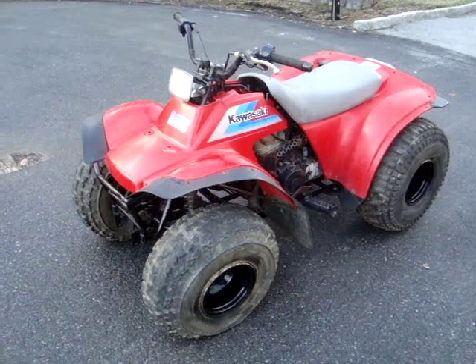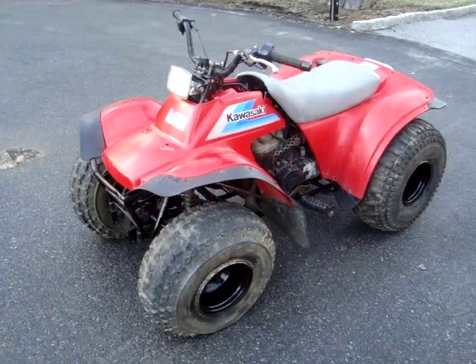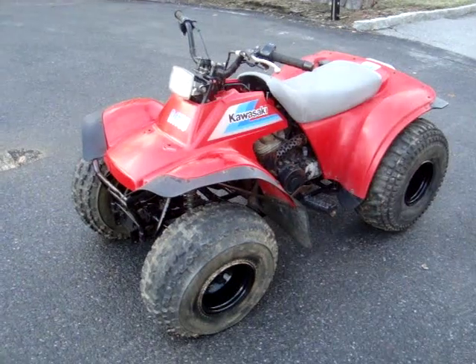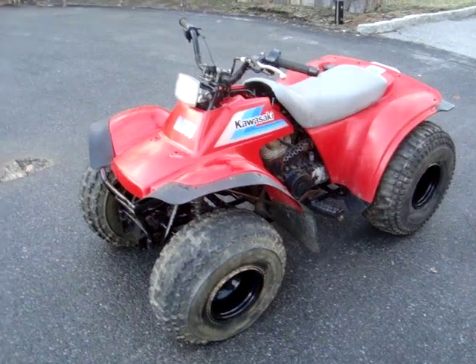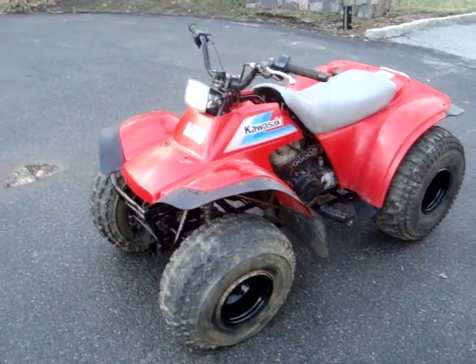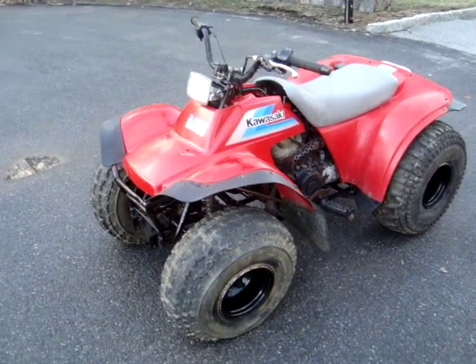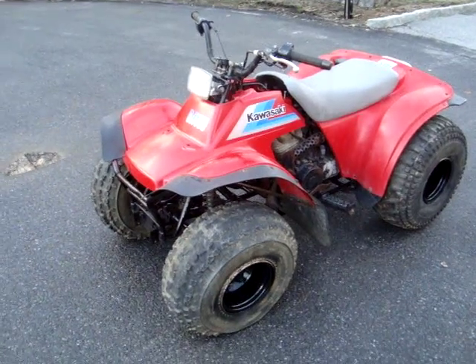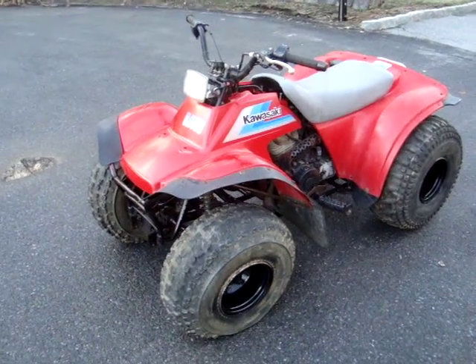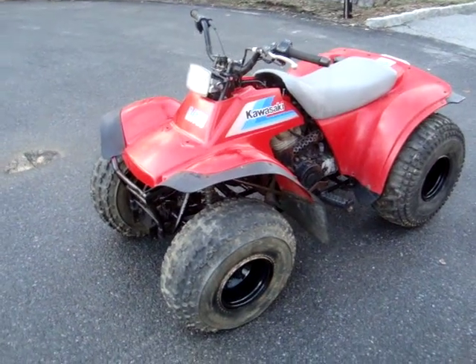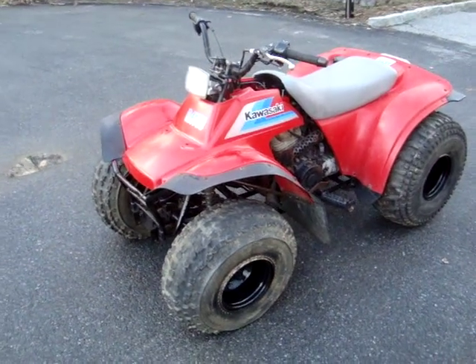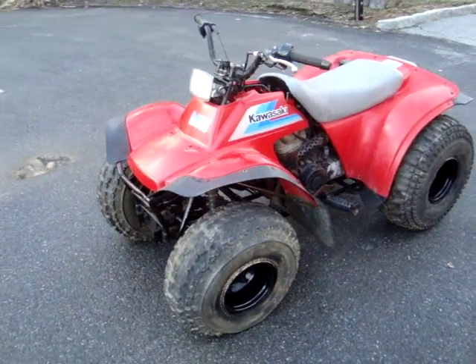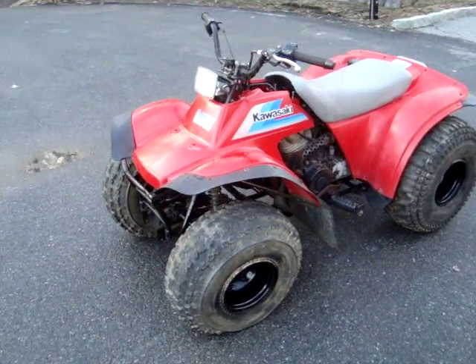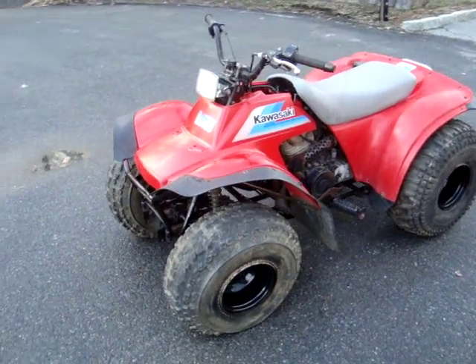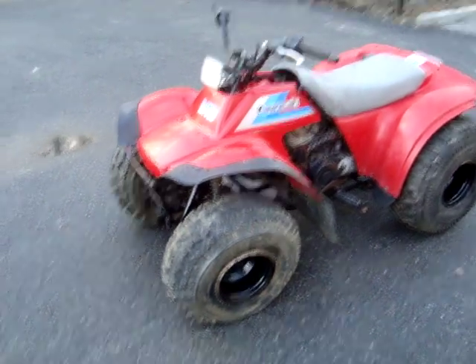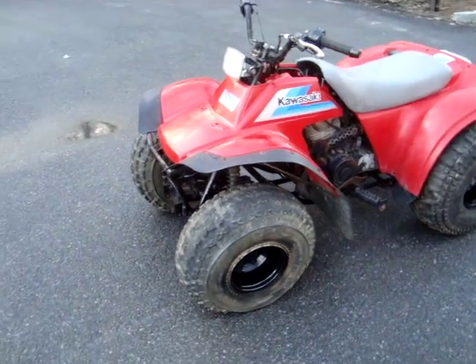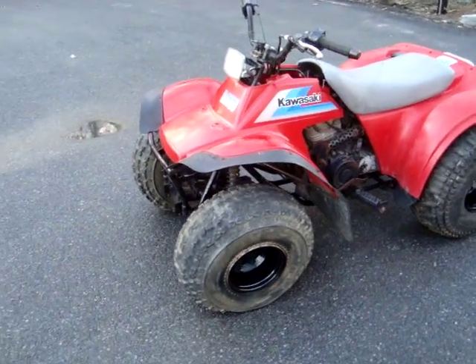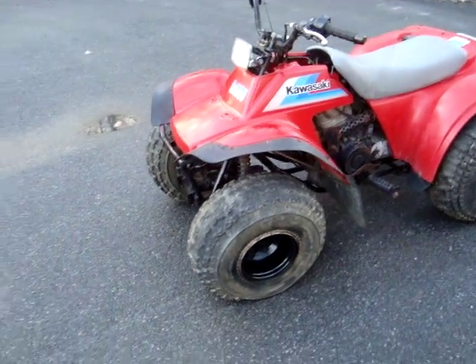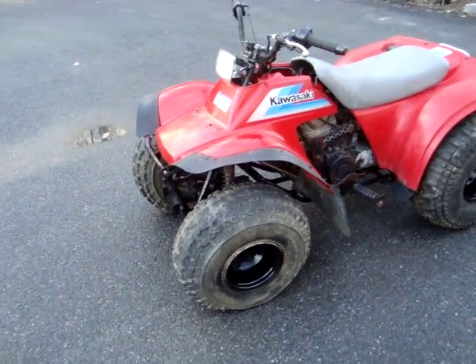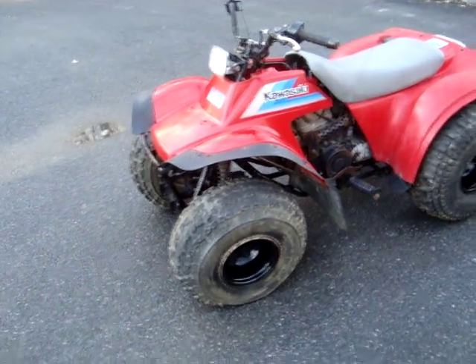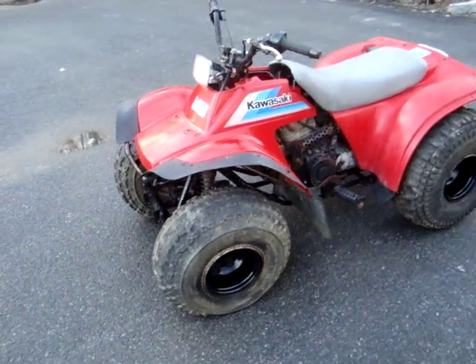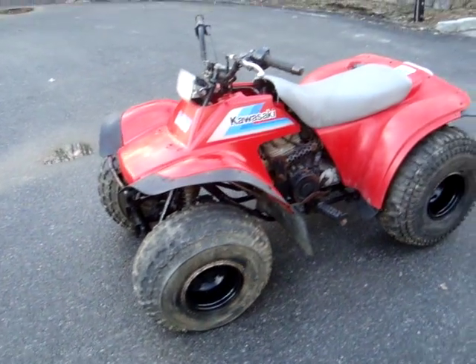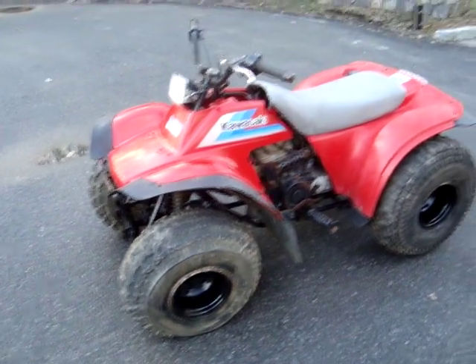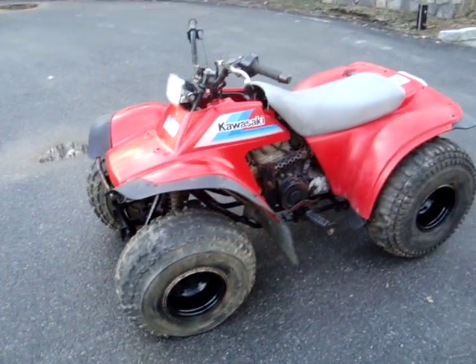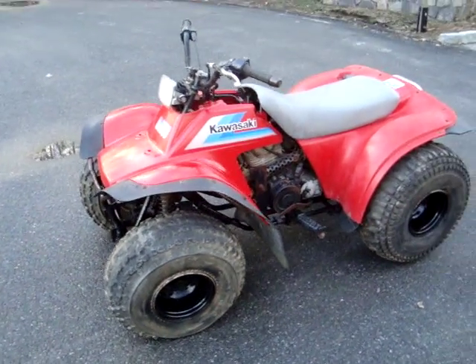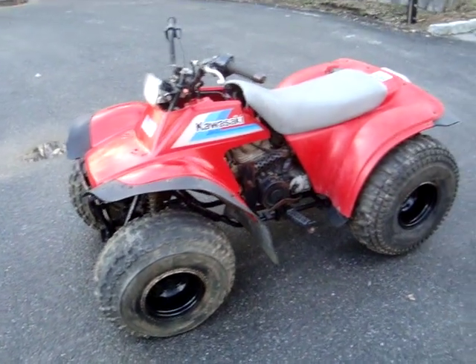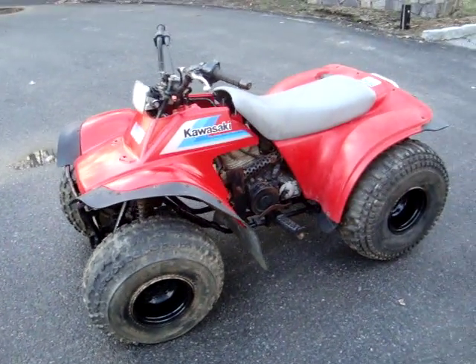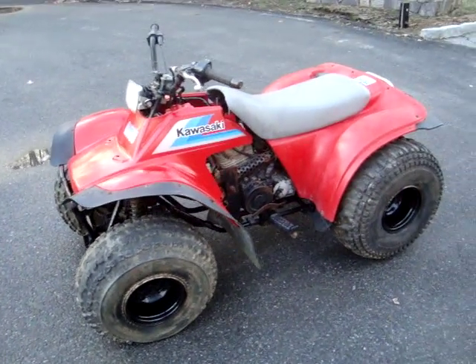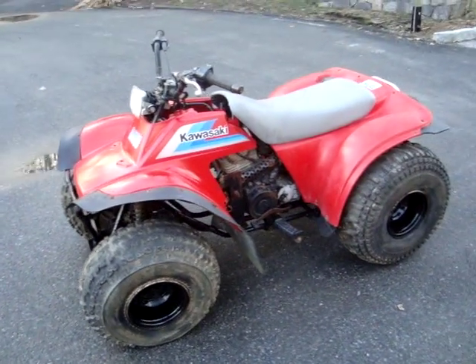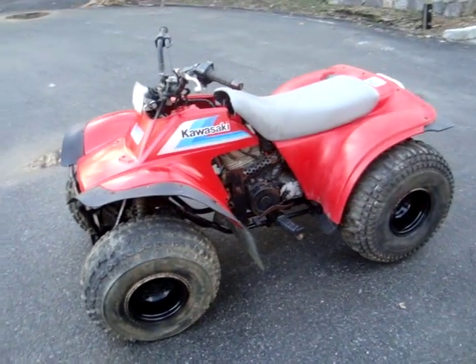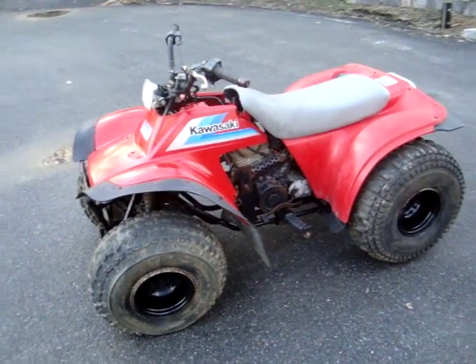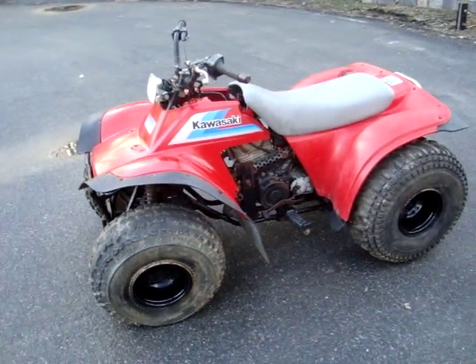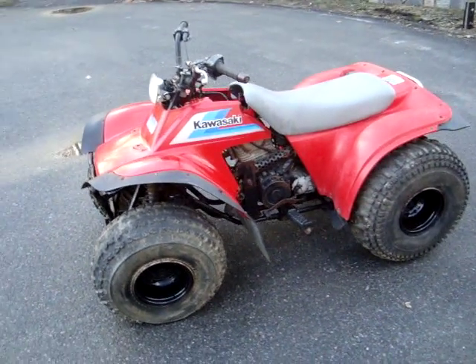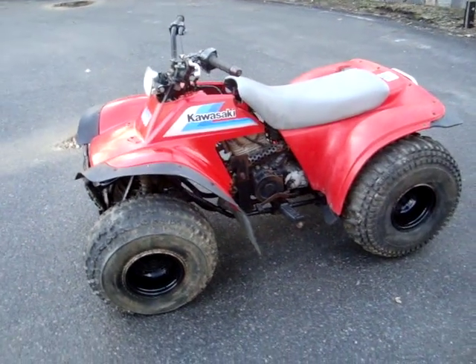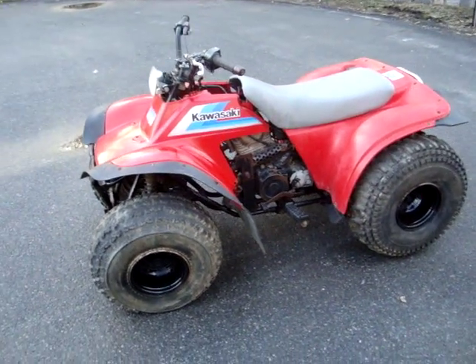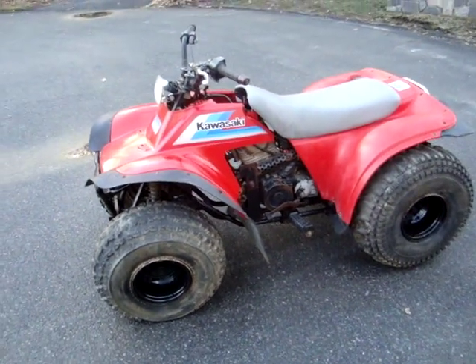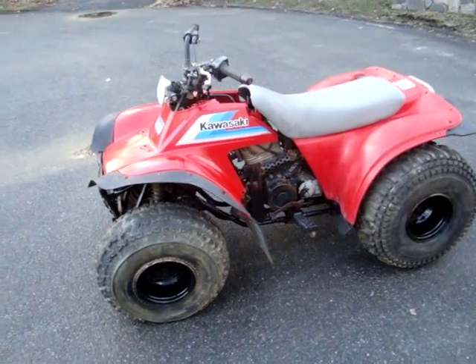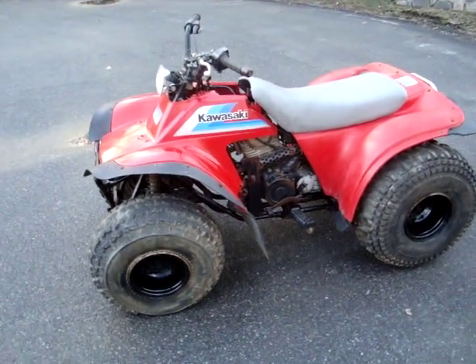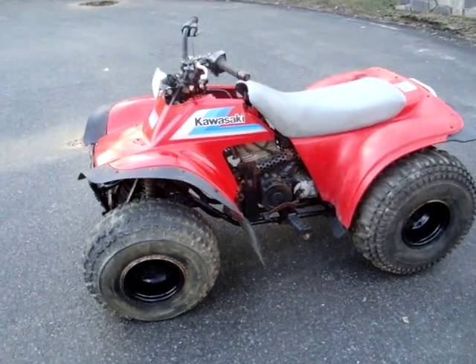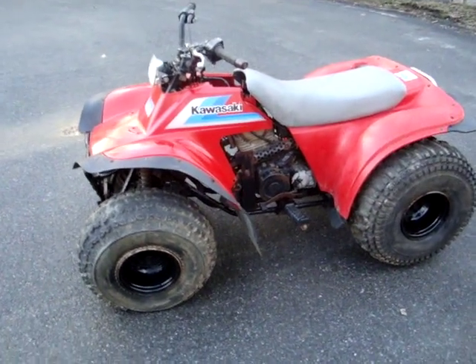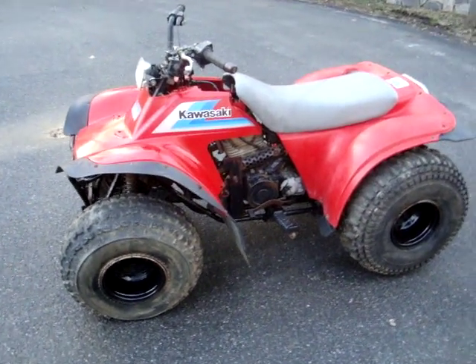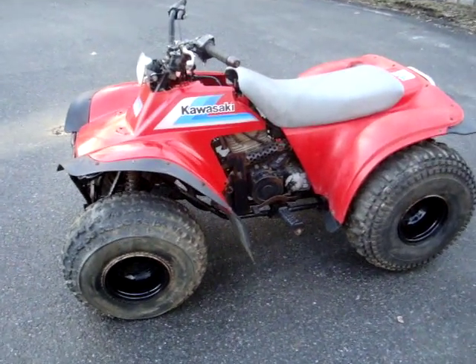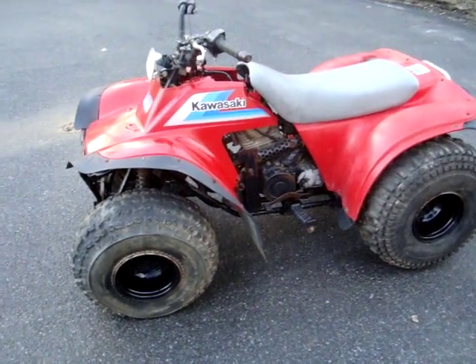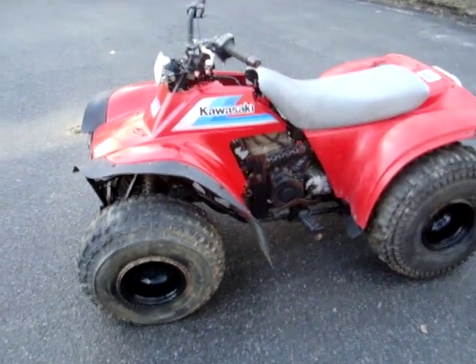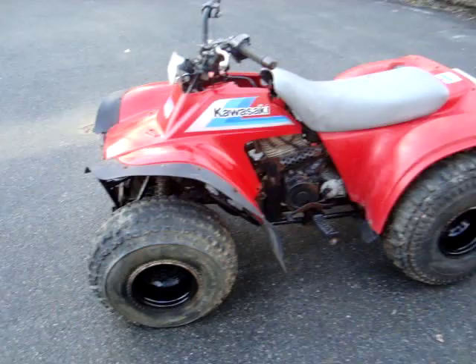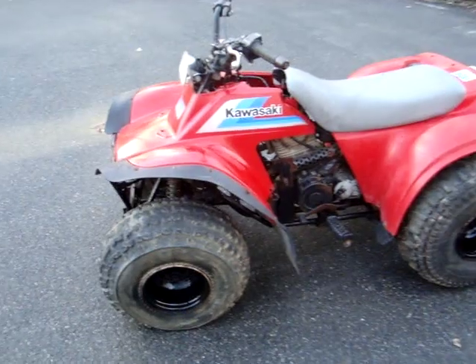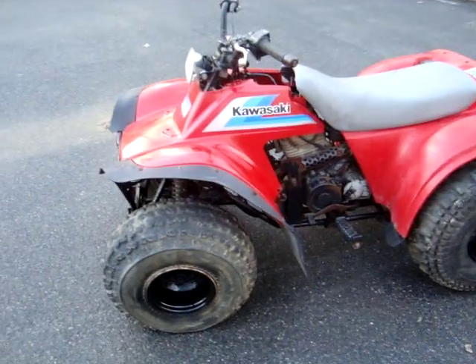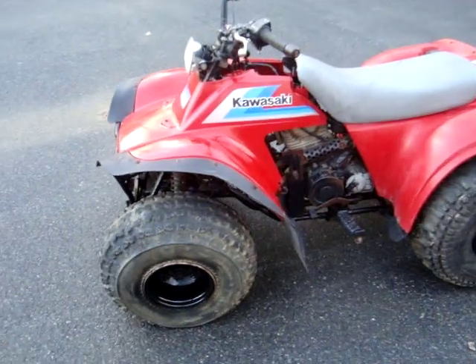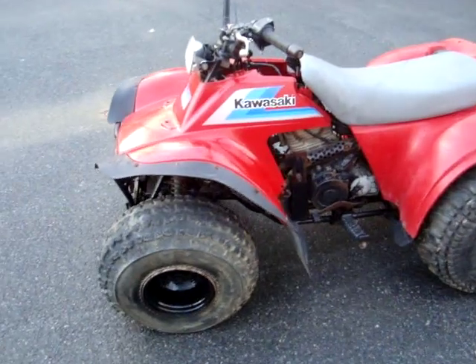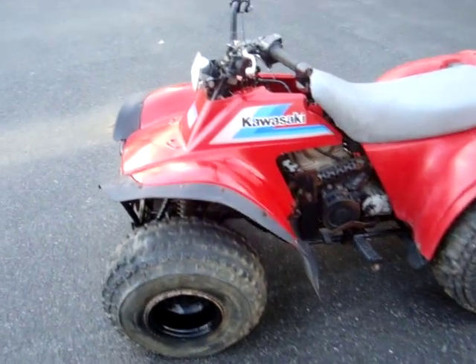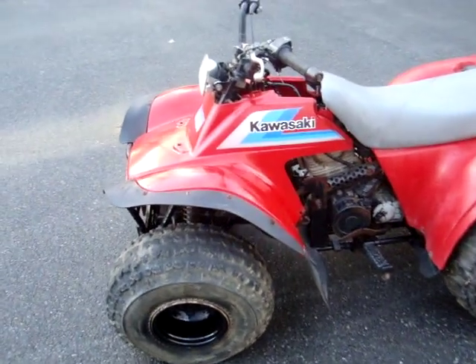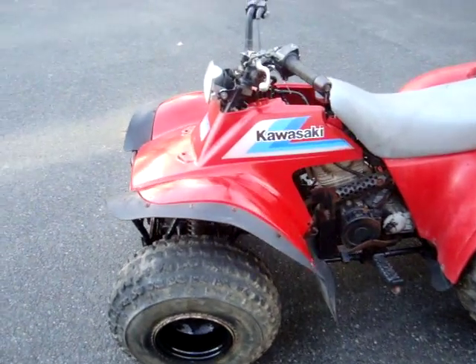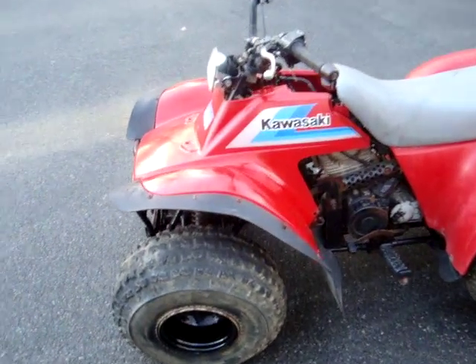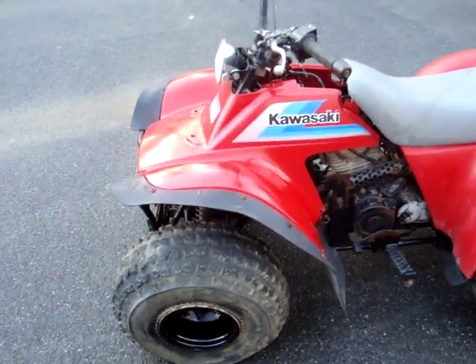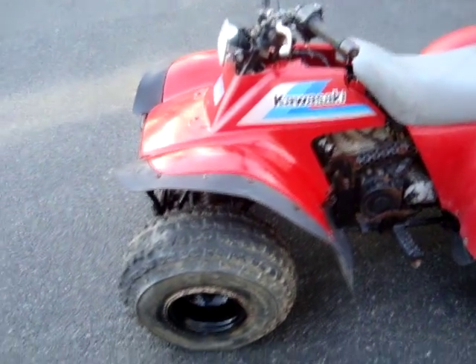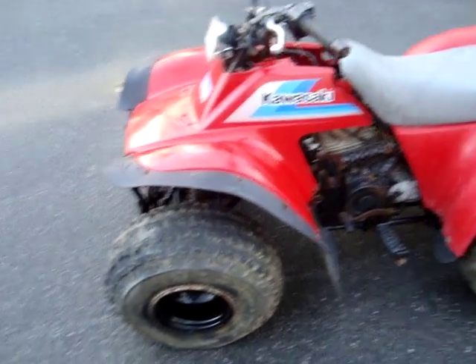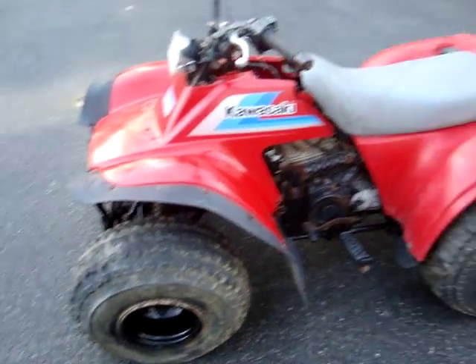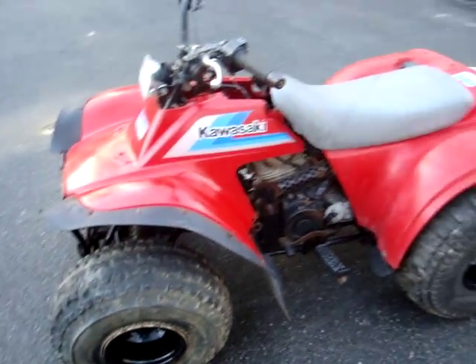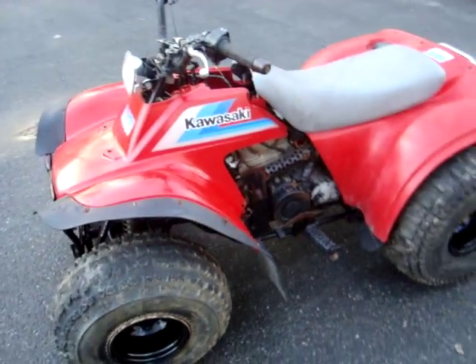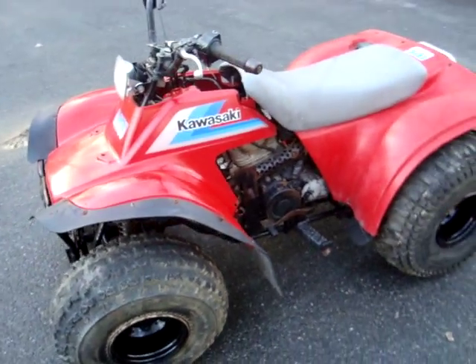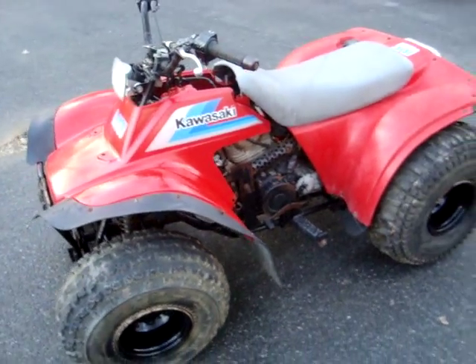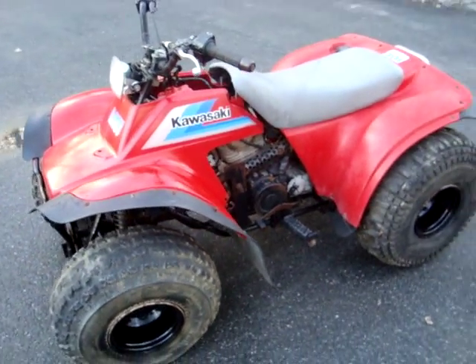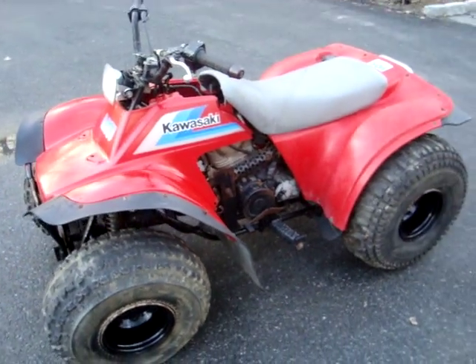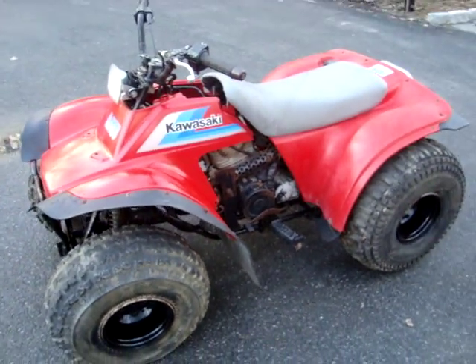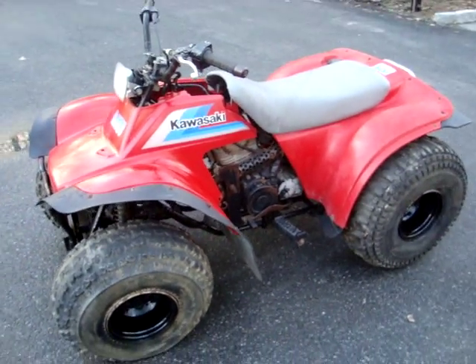Hello people, this is my quad. It's a 1985 Kawasaki Bayou 185.